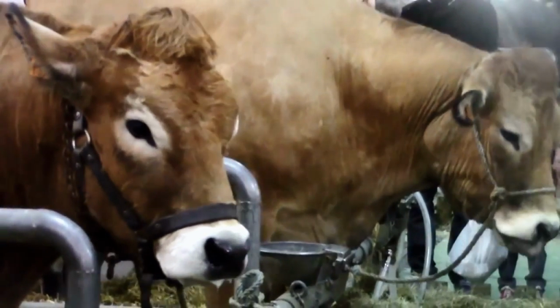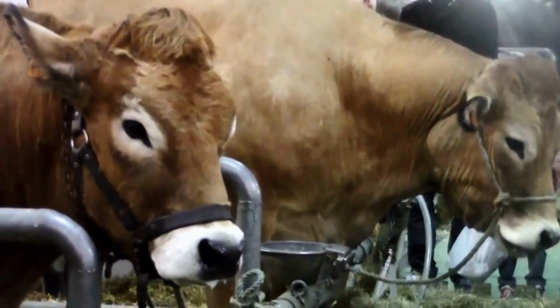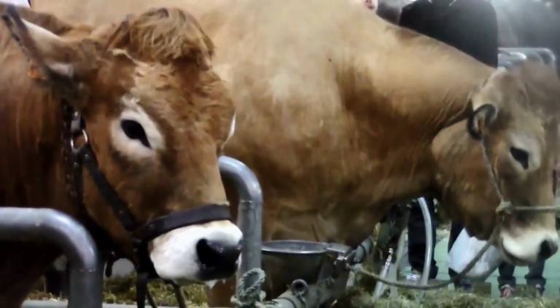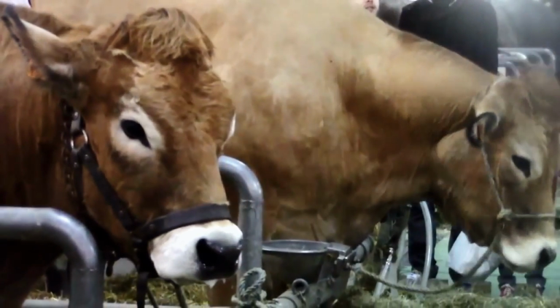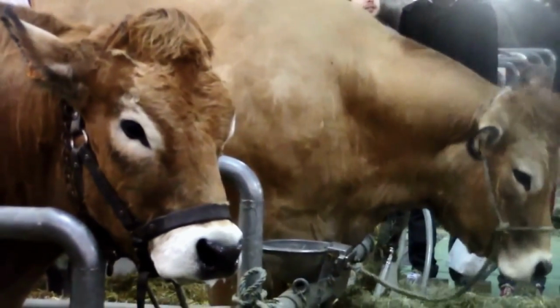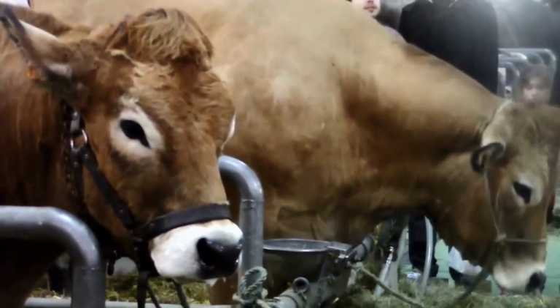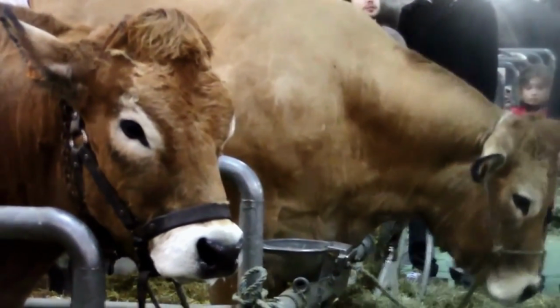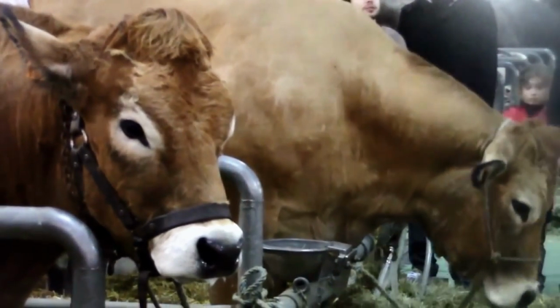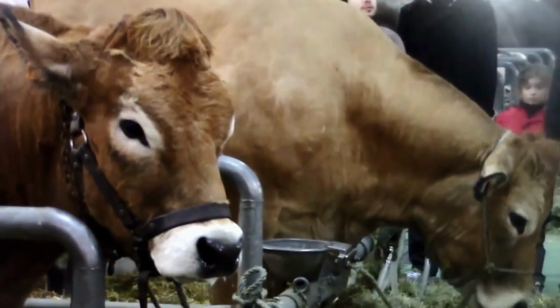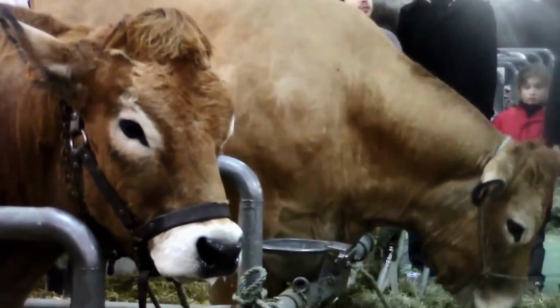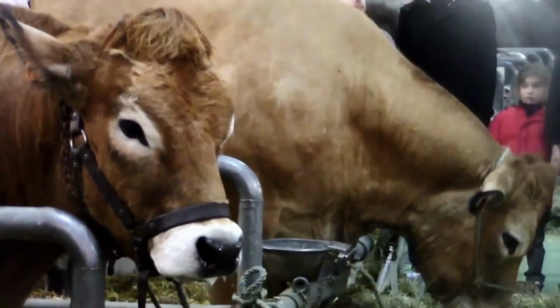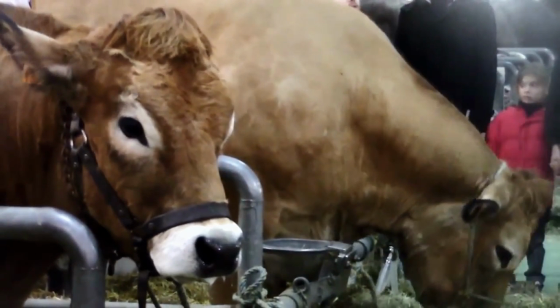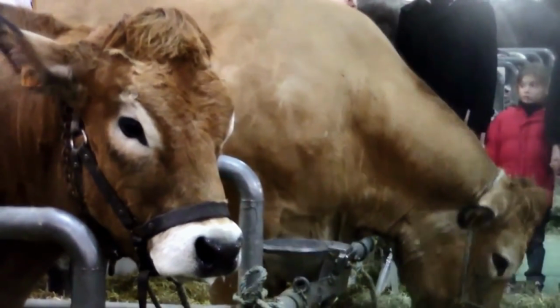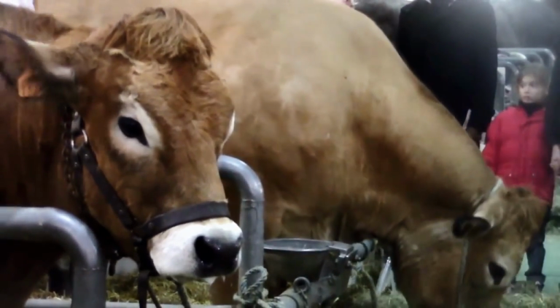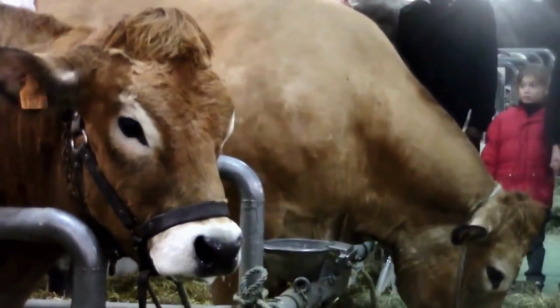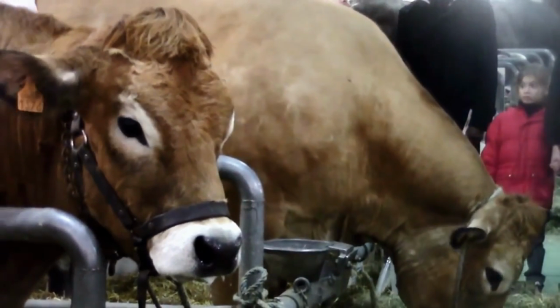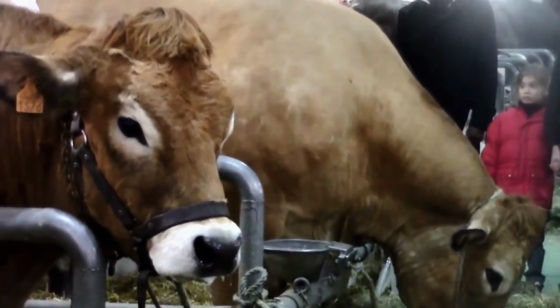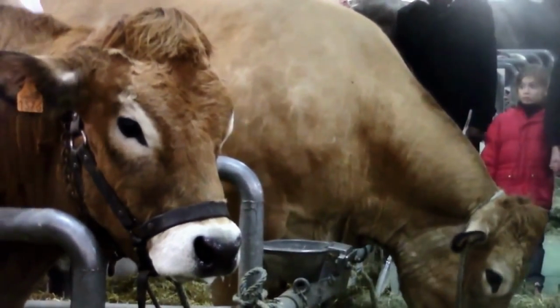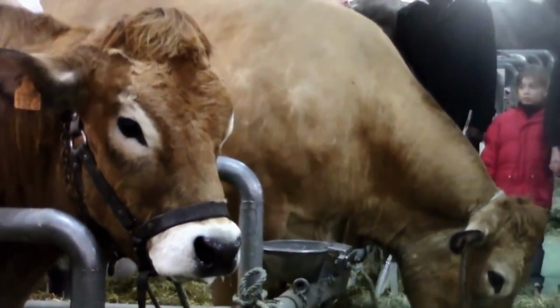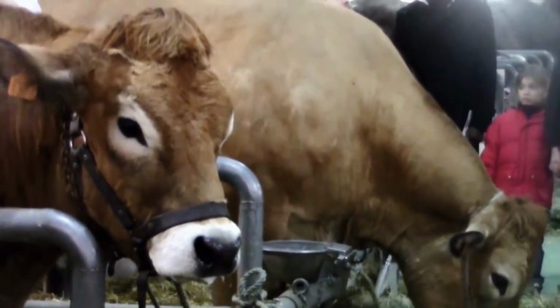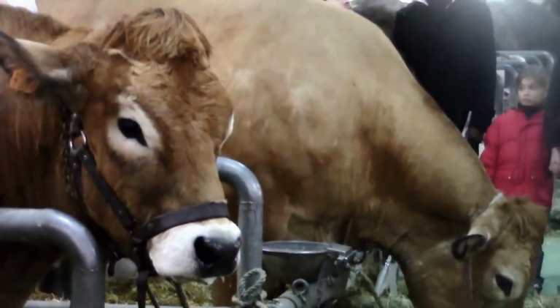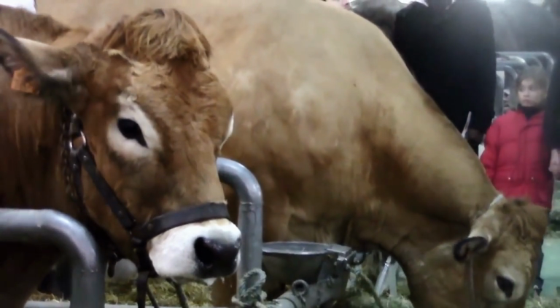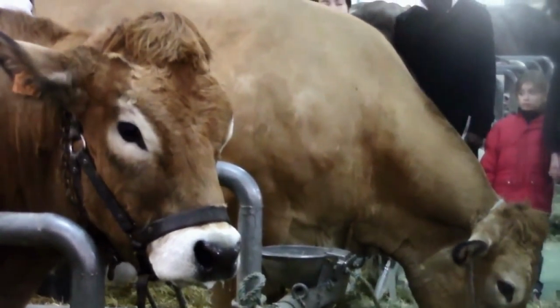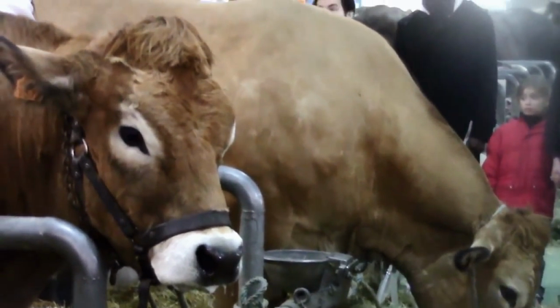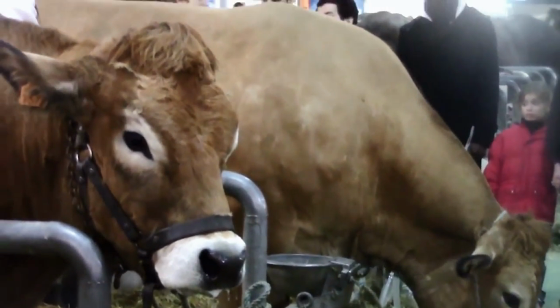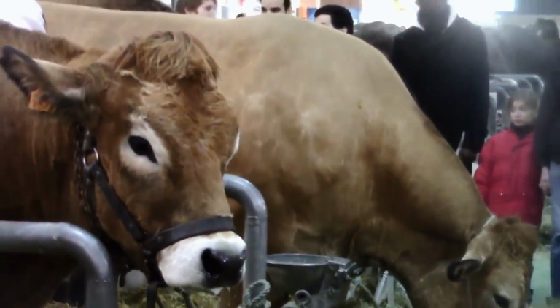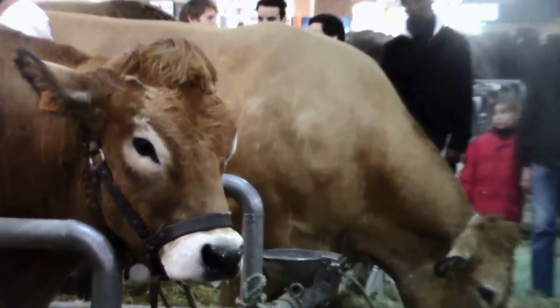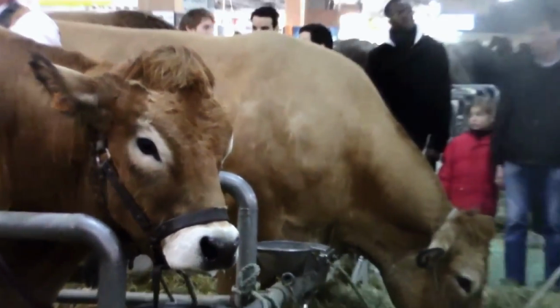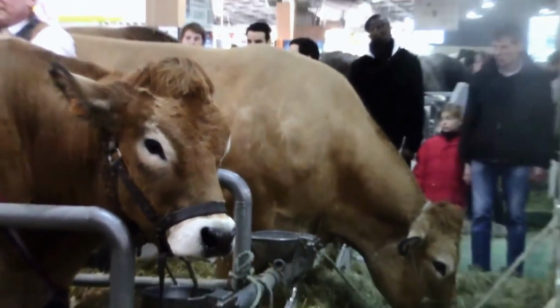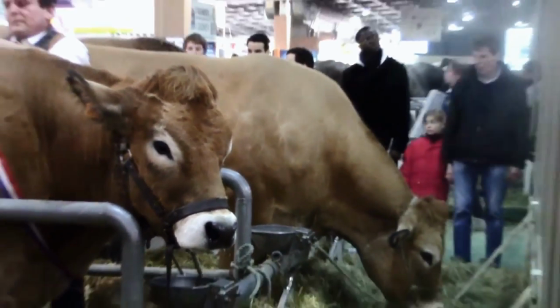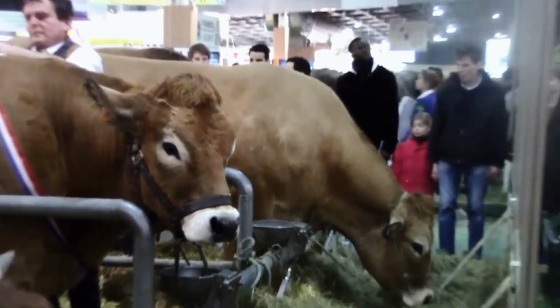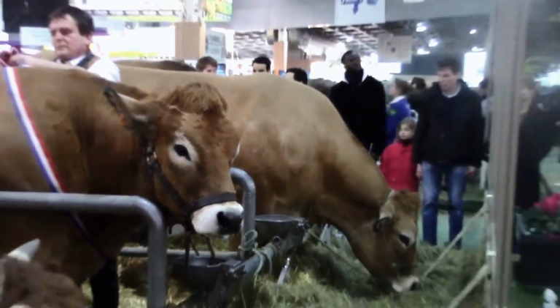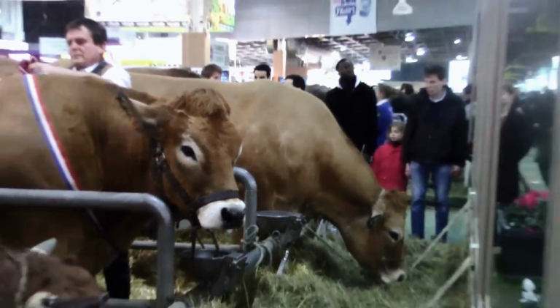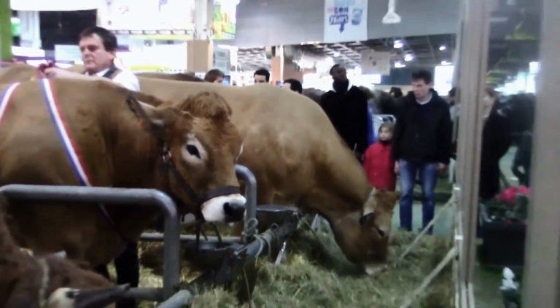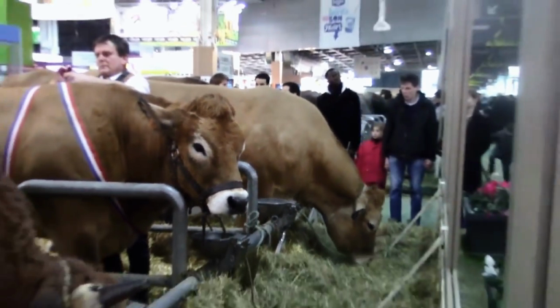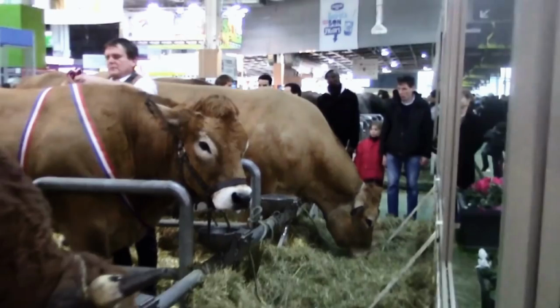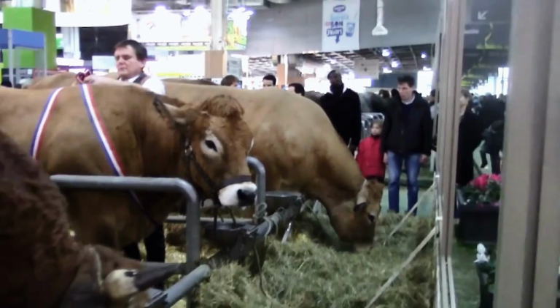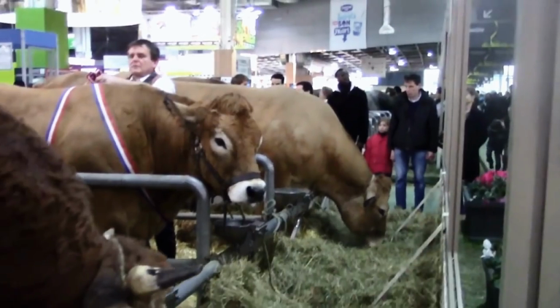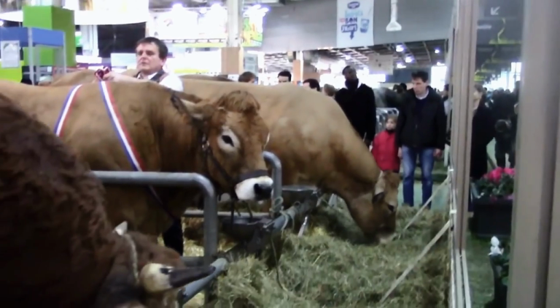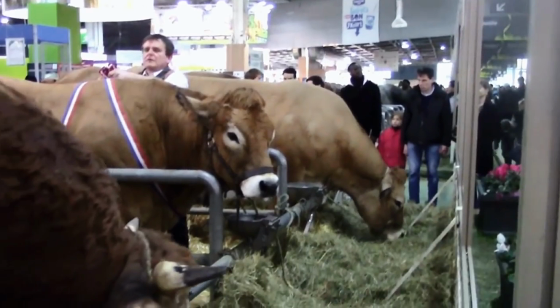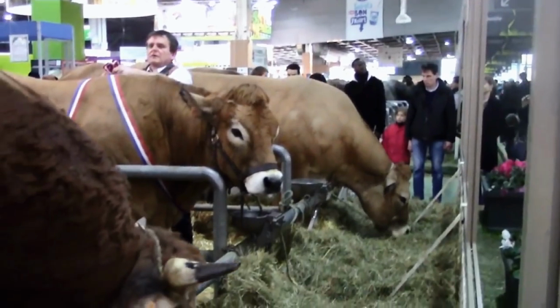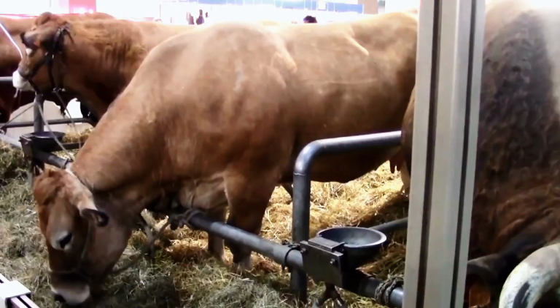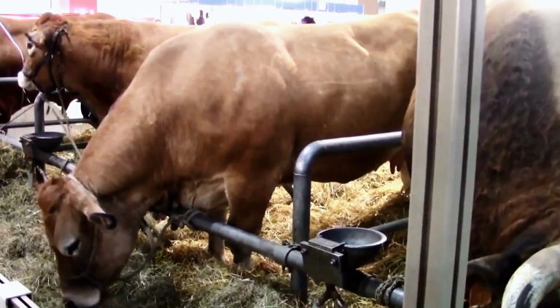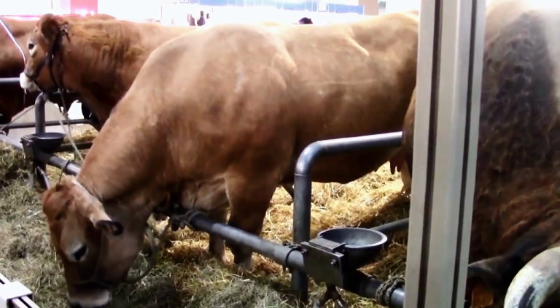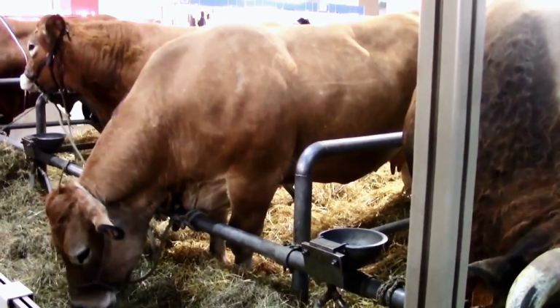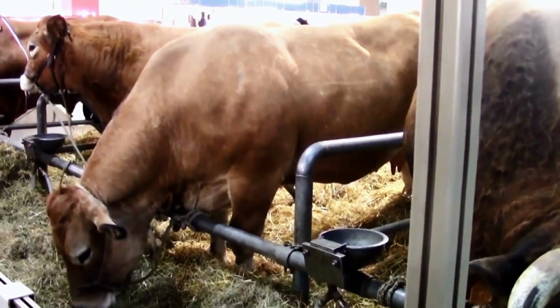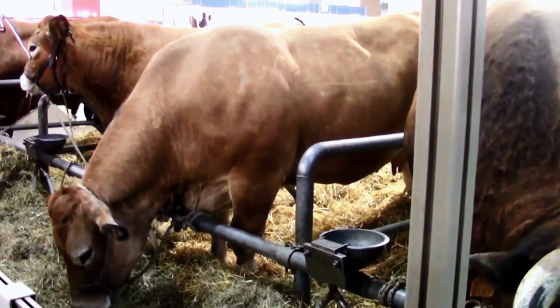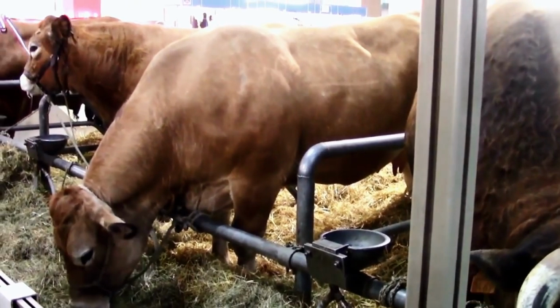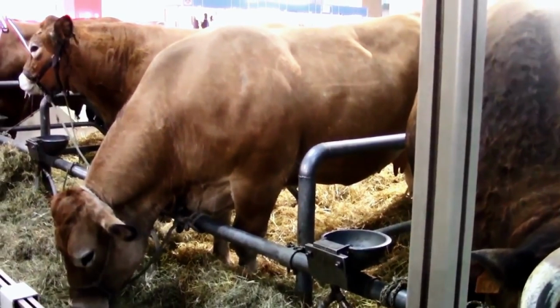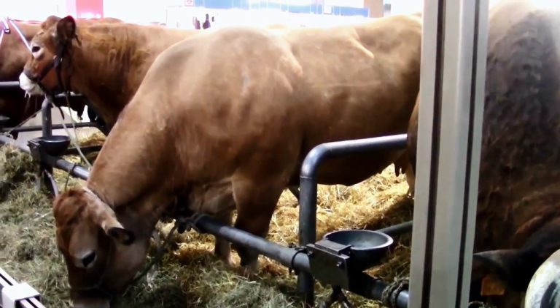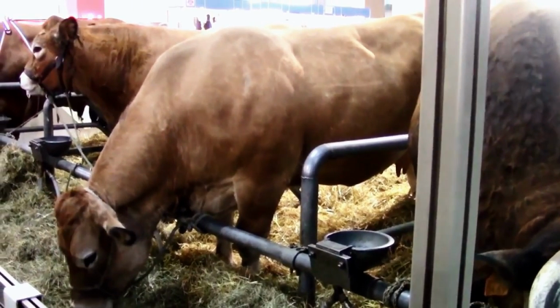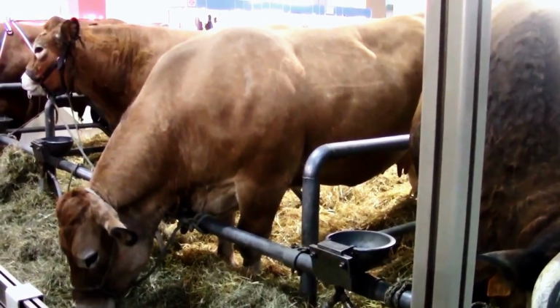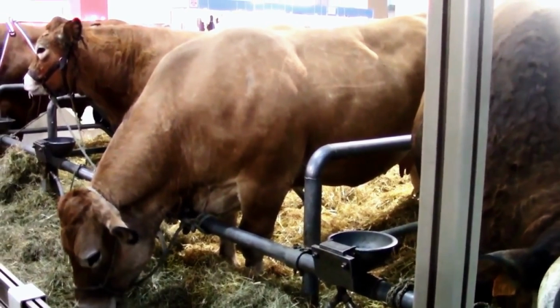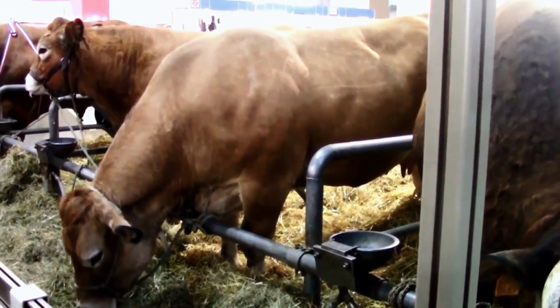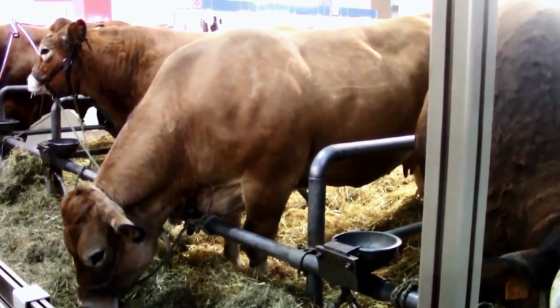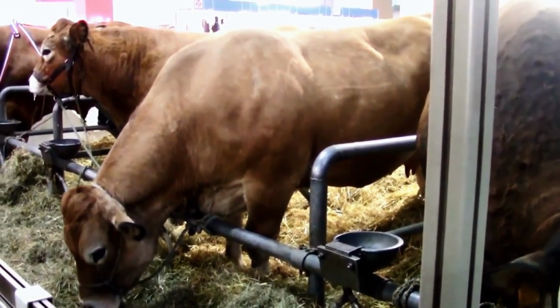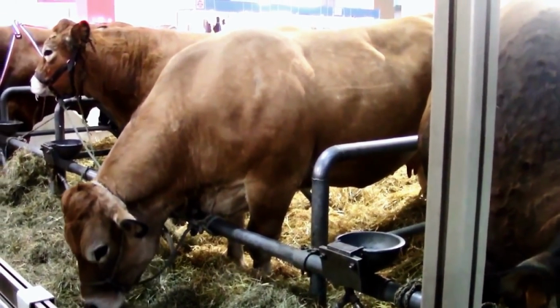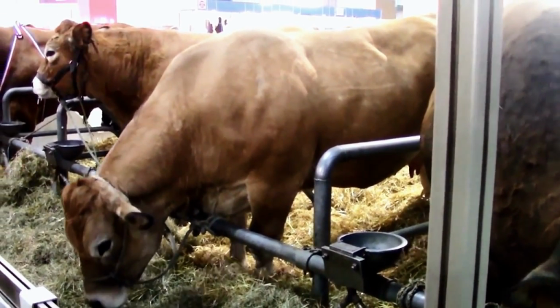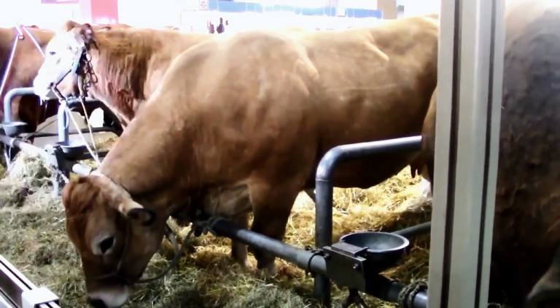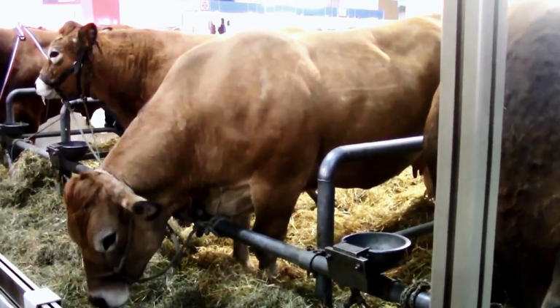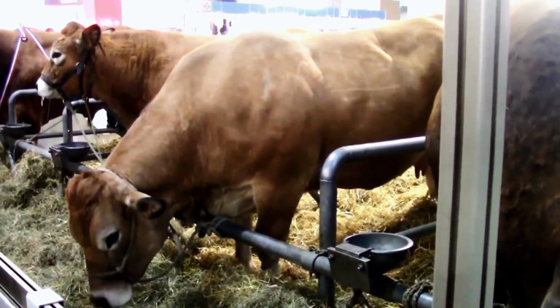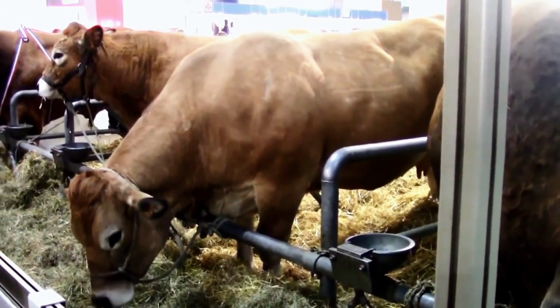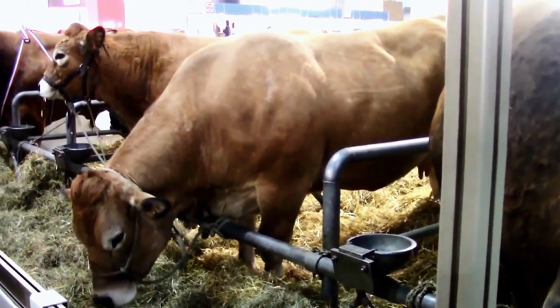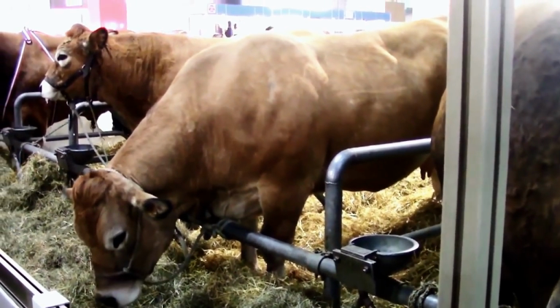Paired with the fact that they have easier calving and offer superb quality beef with less cholesterol than chicken, they make for a farm must-have.